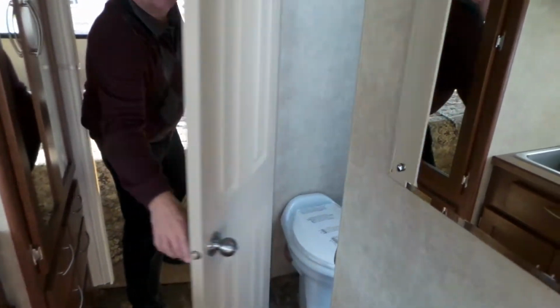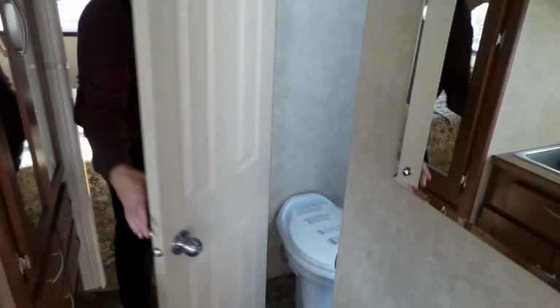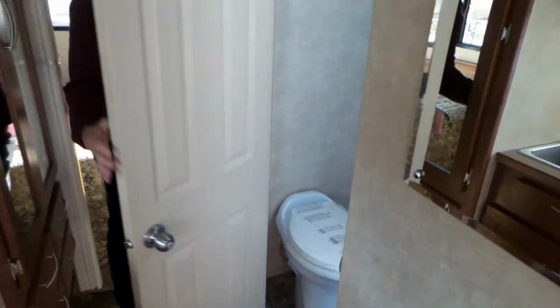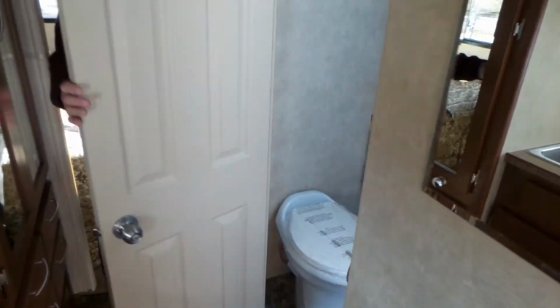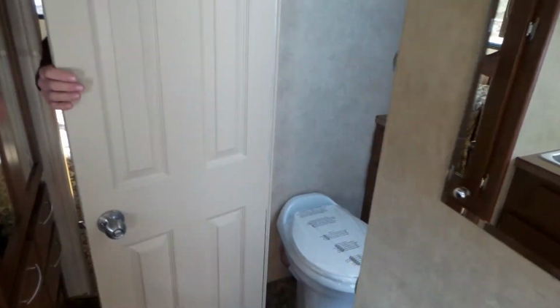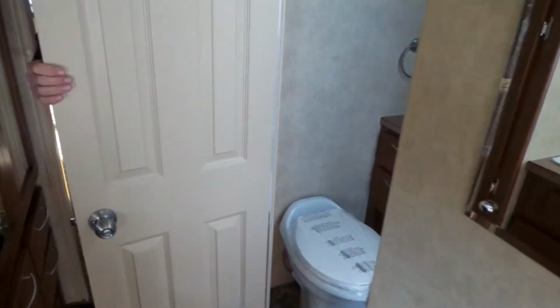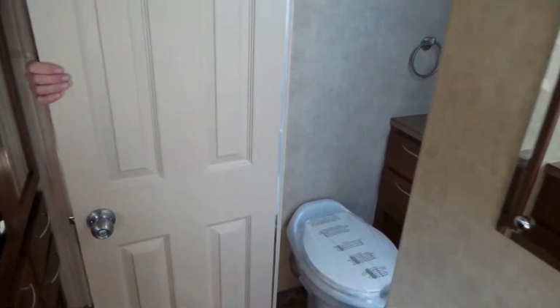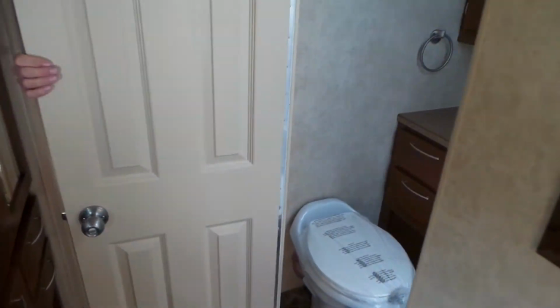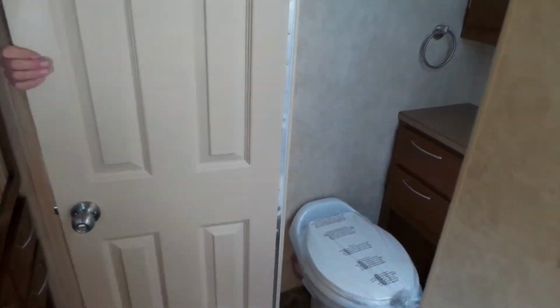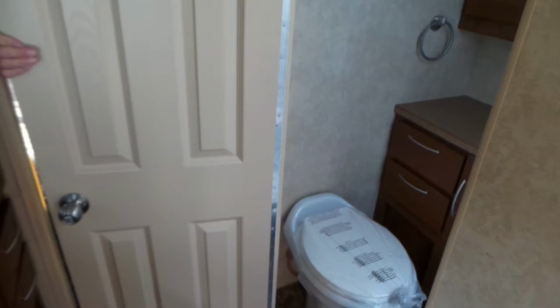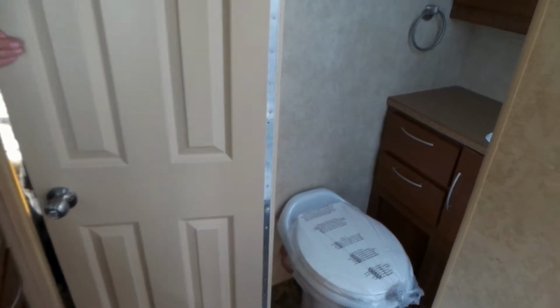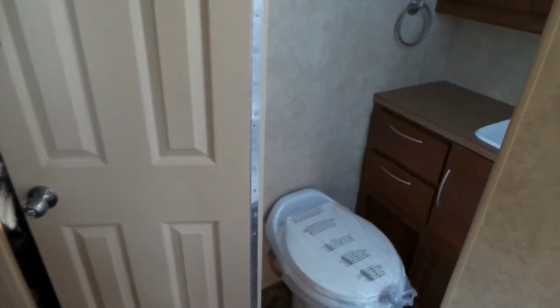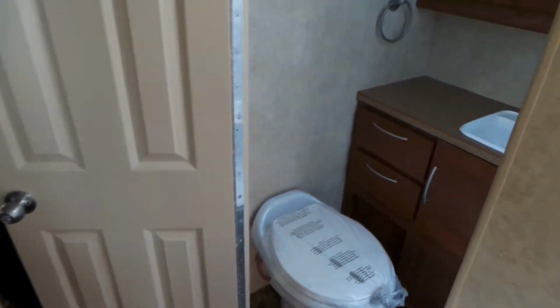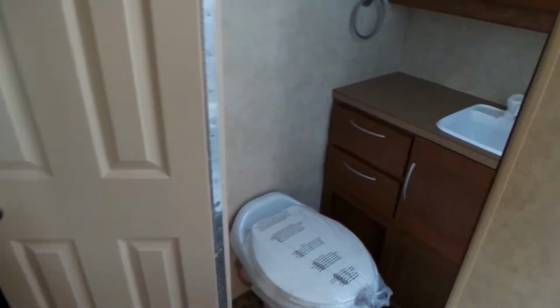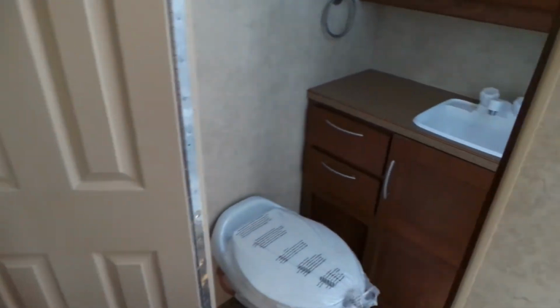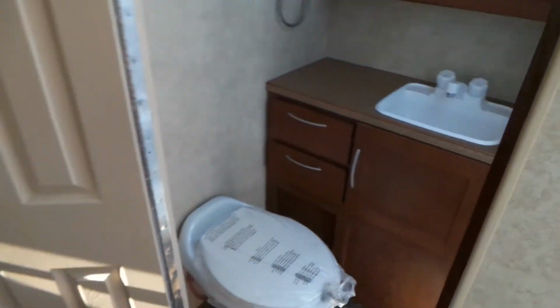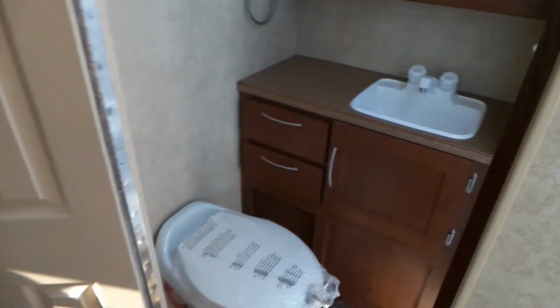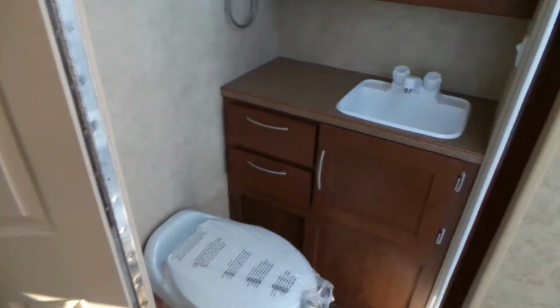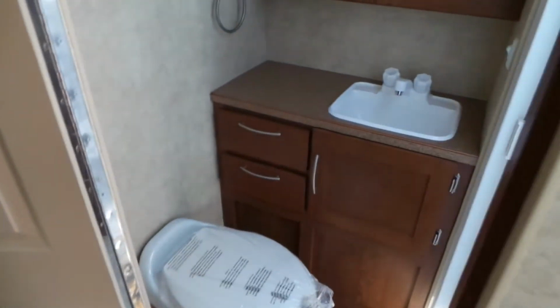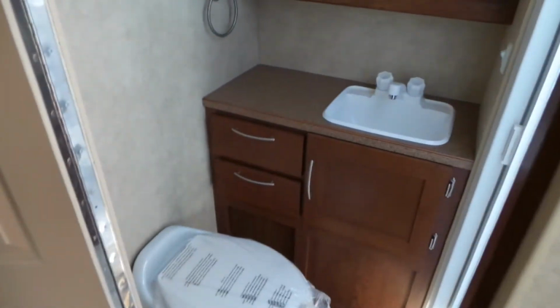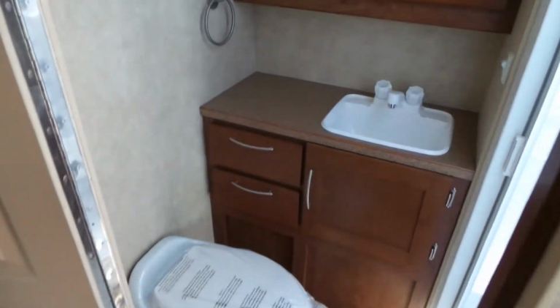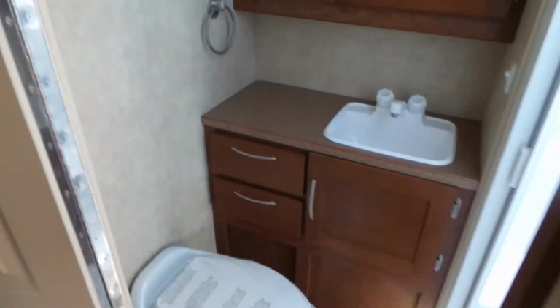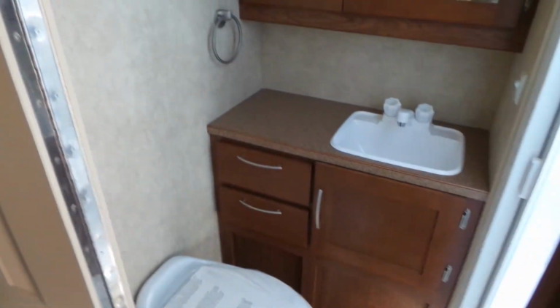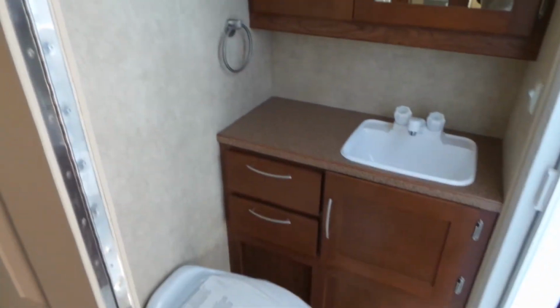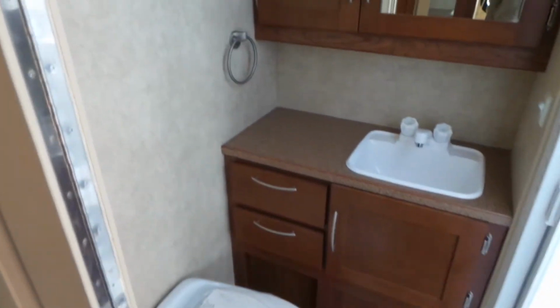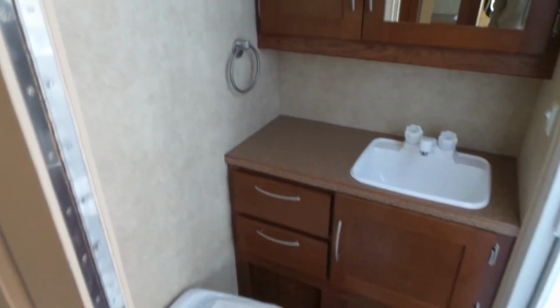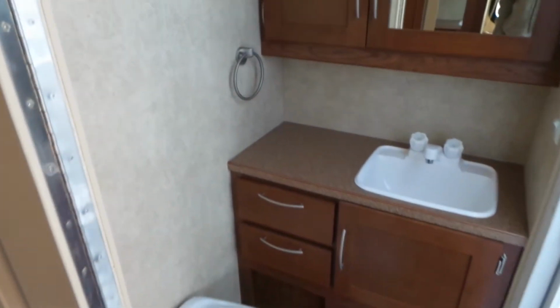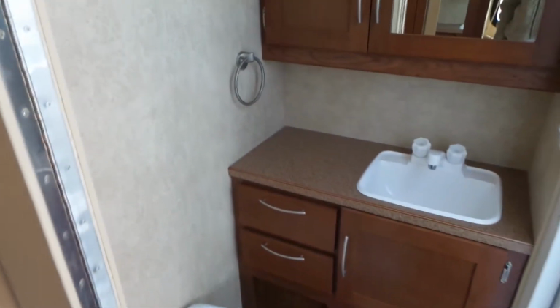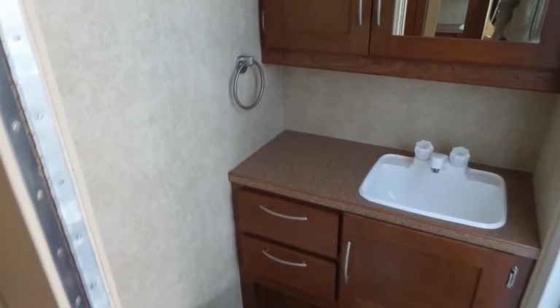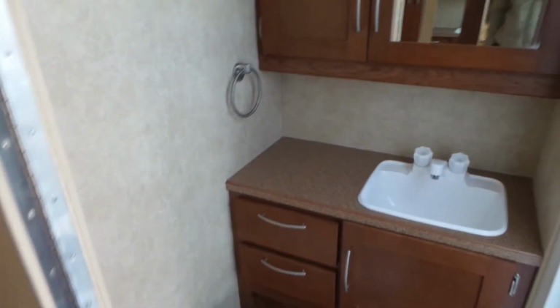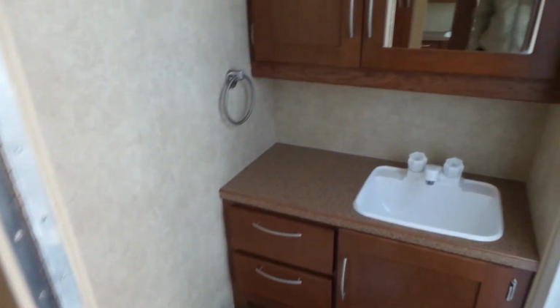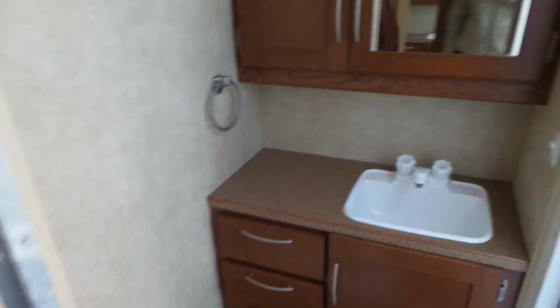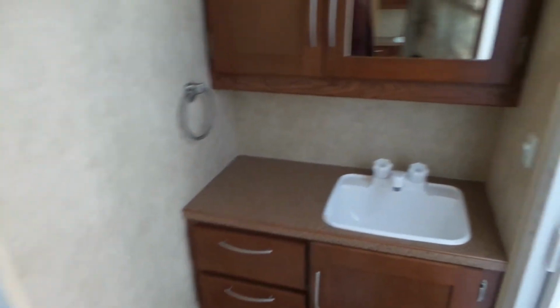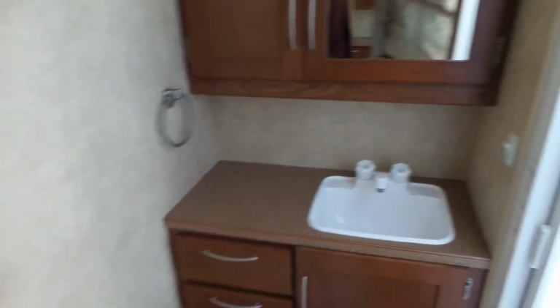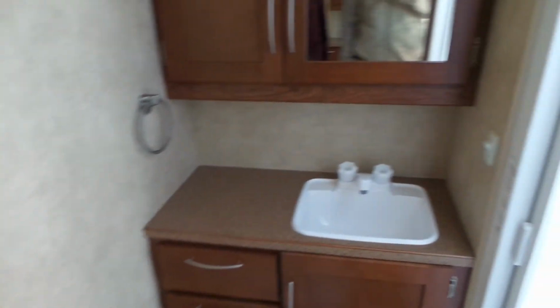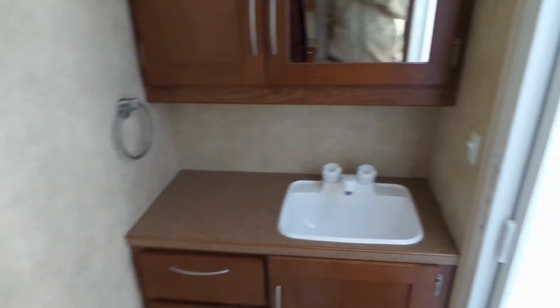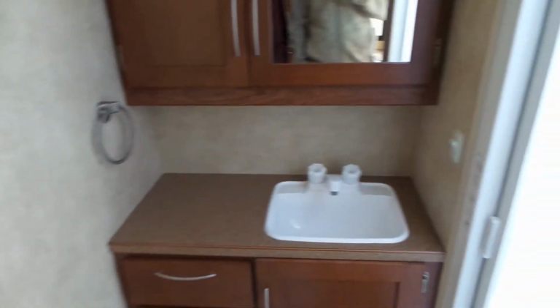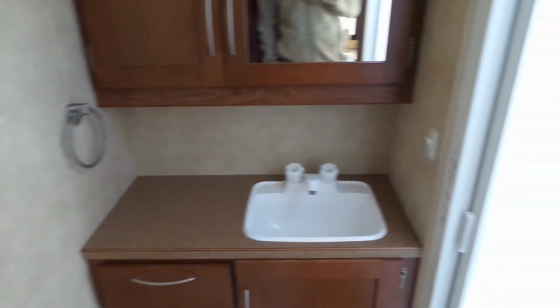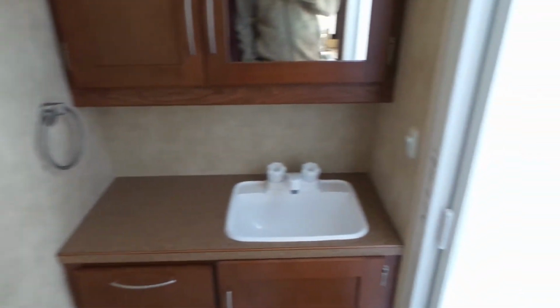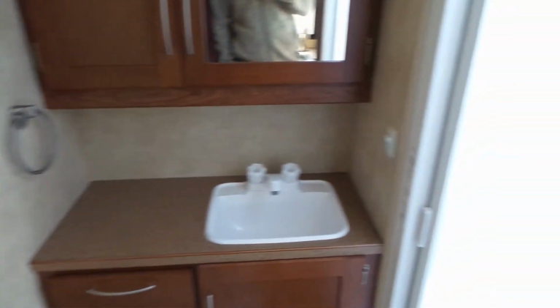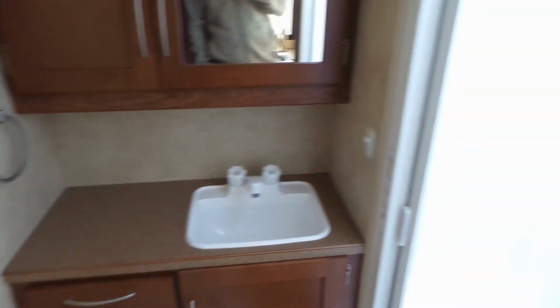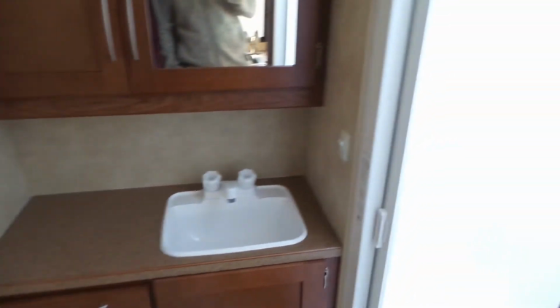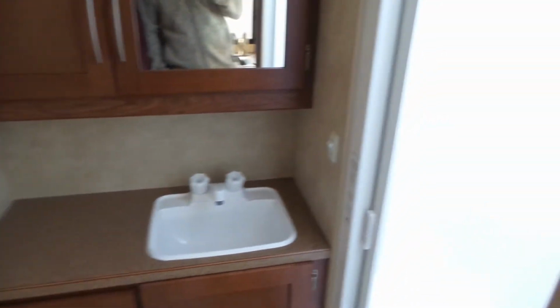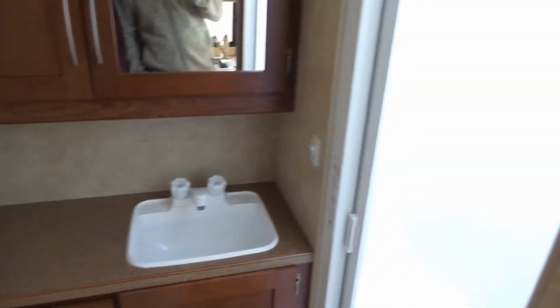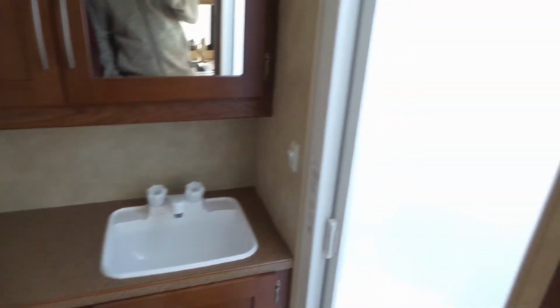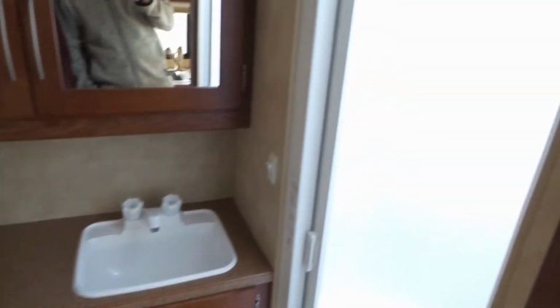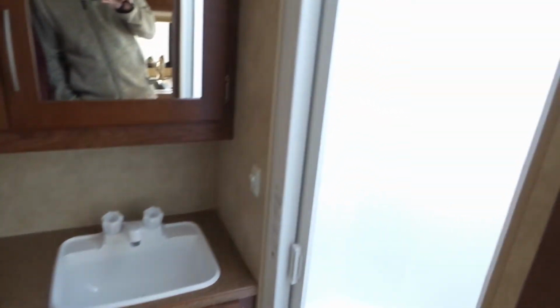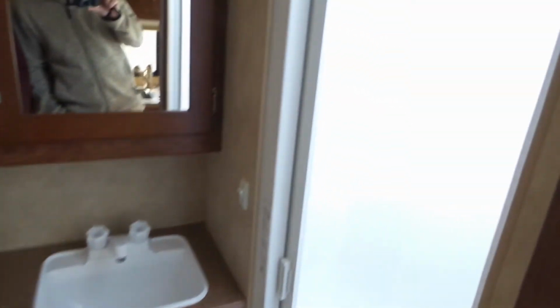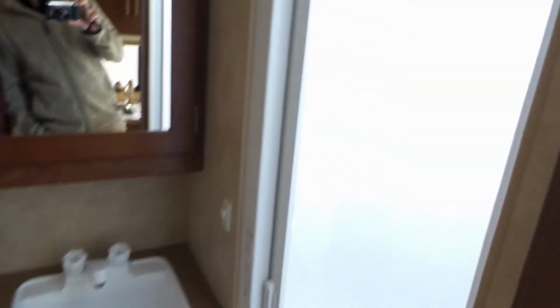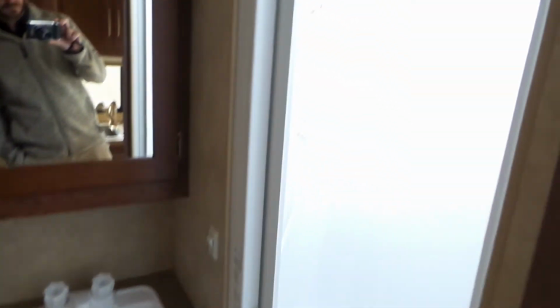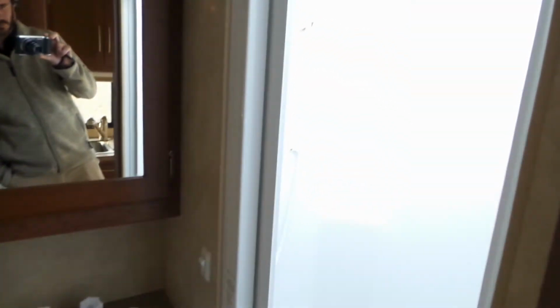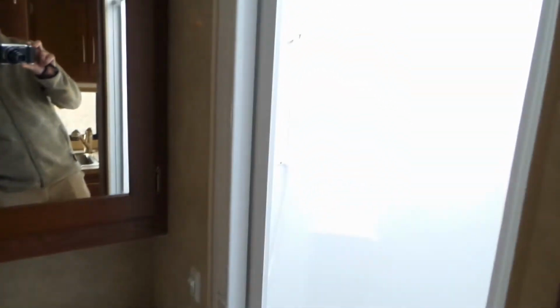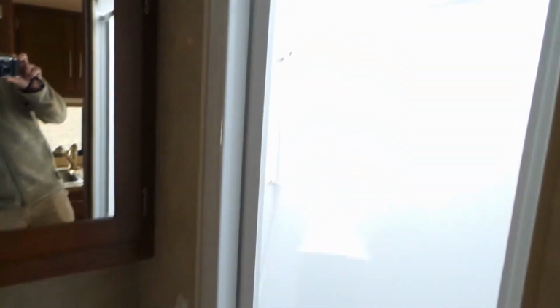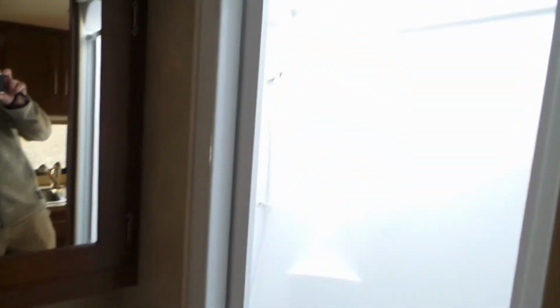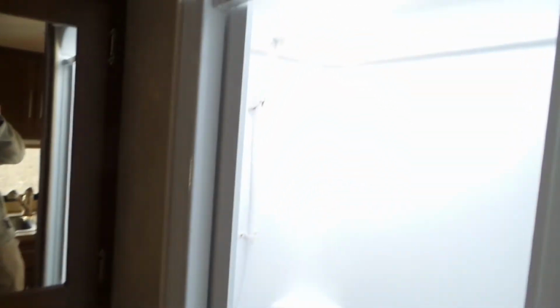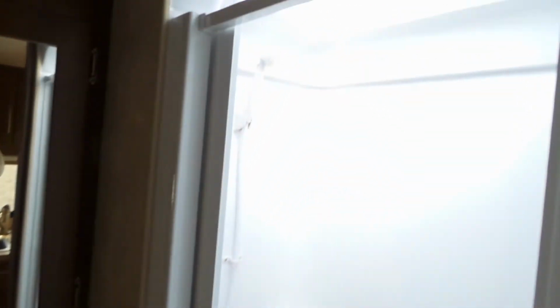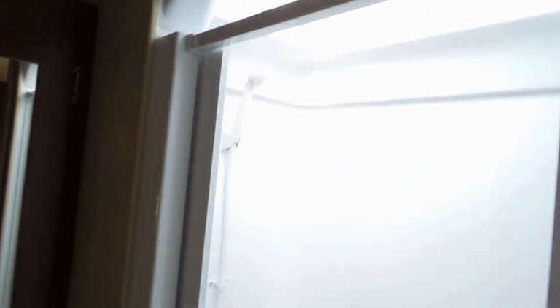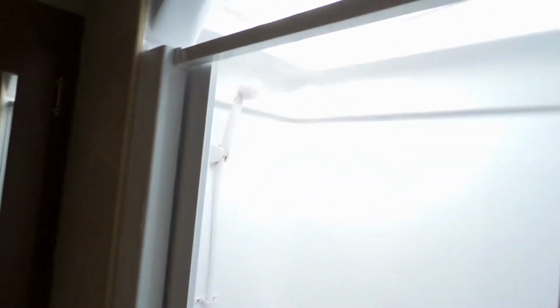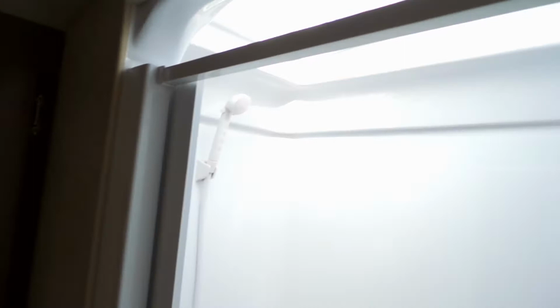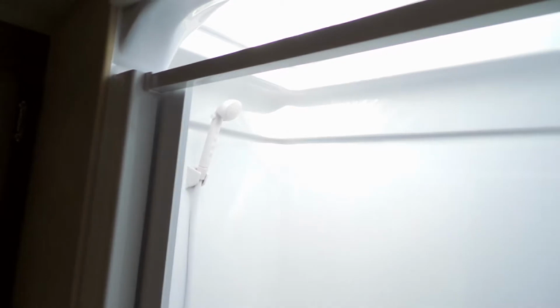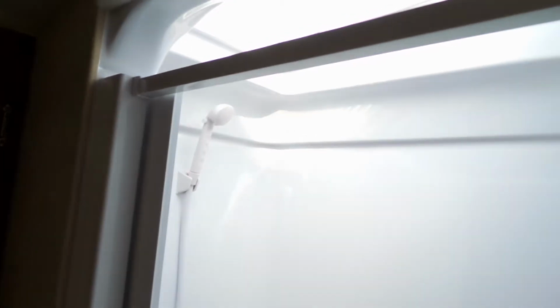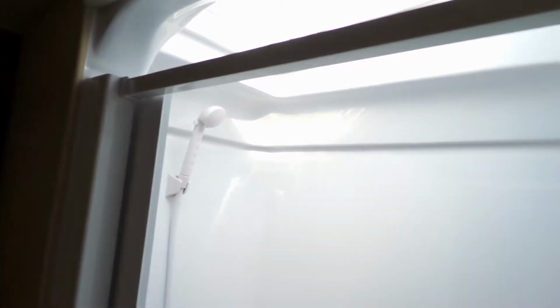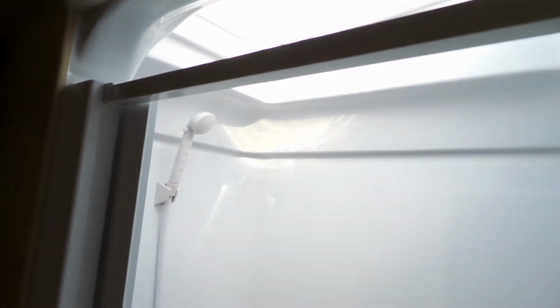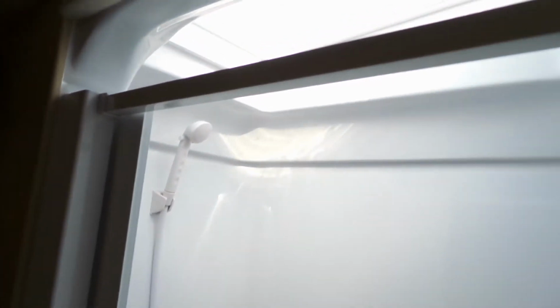In the bathroom we've got a dry bath with a shower with a roll-away shower door.